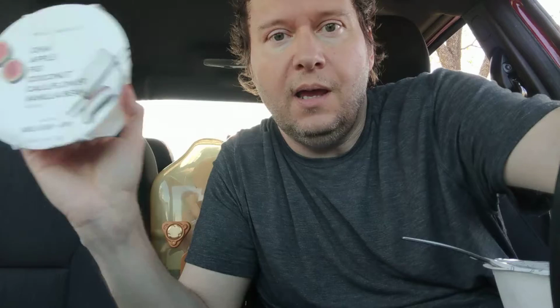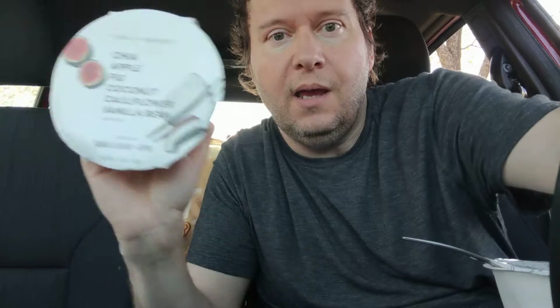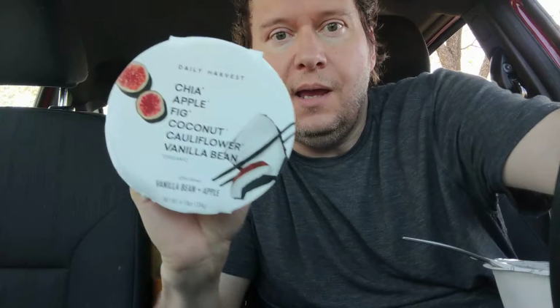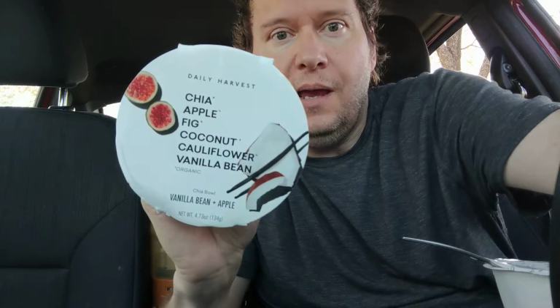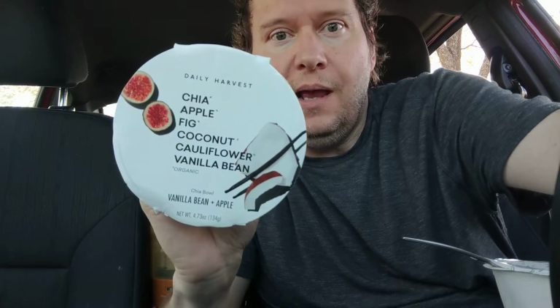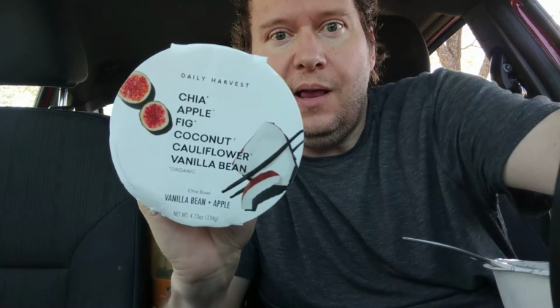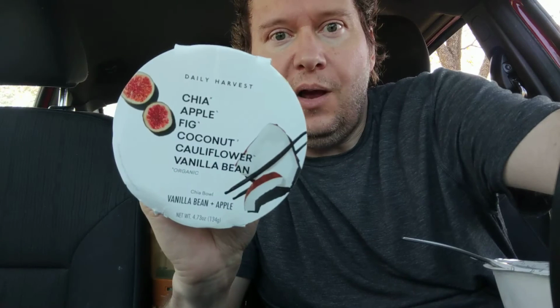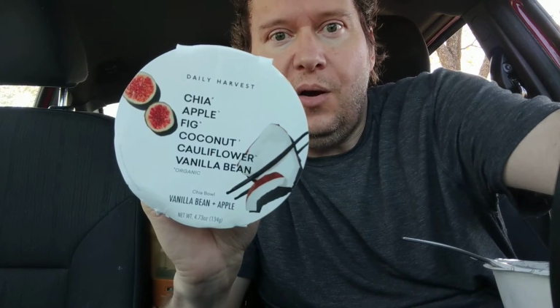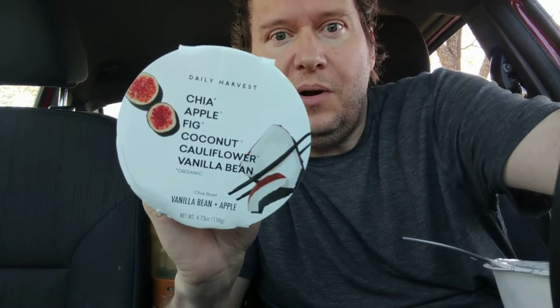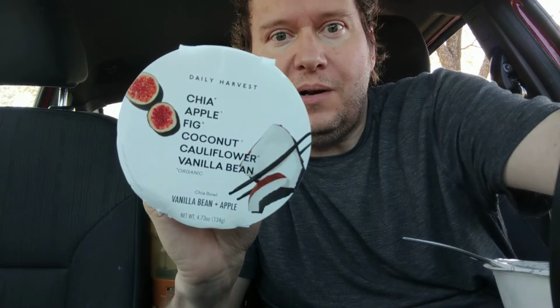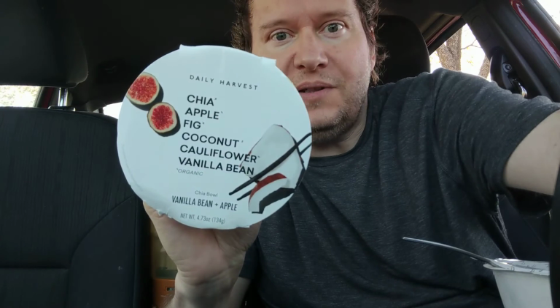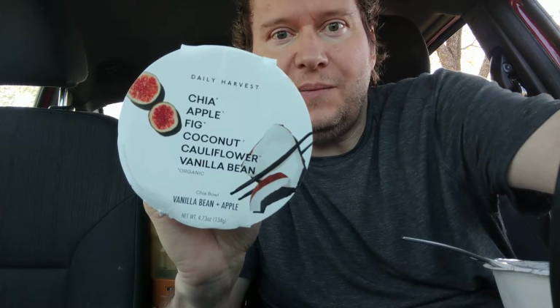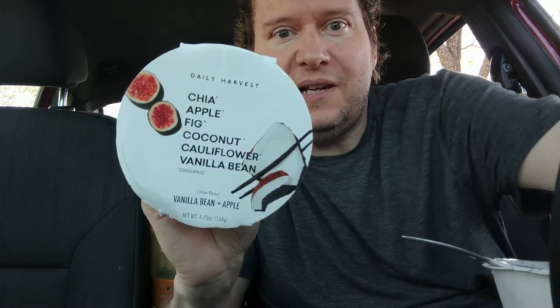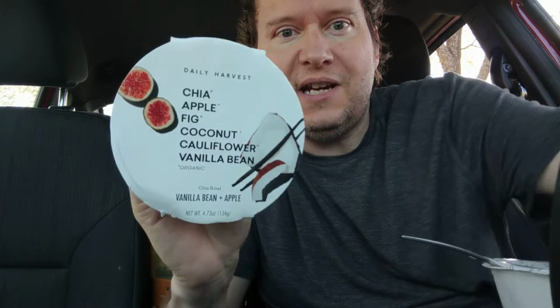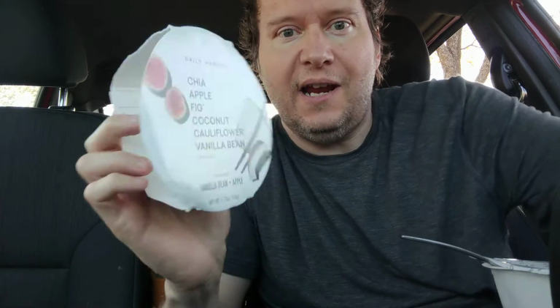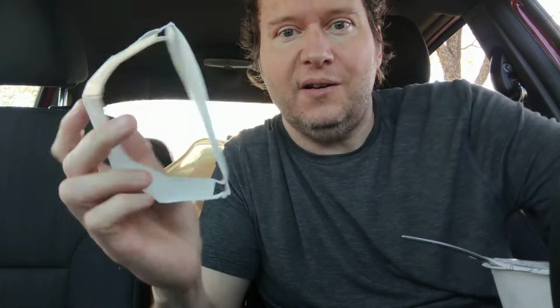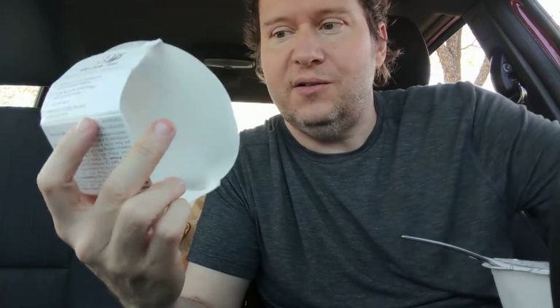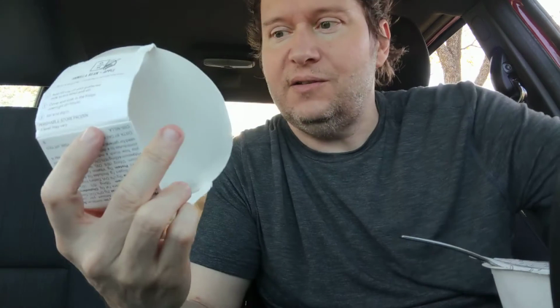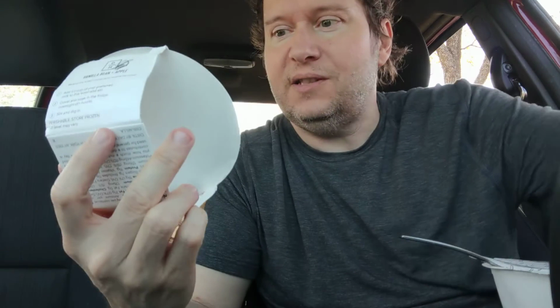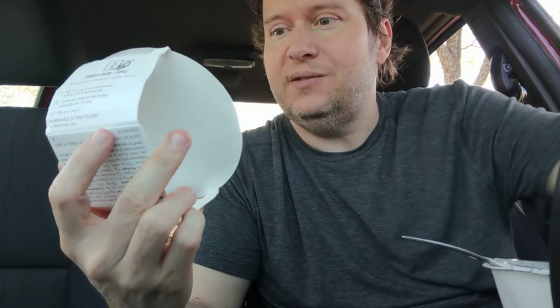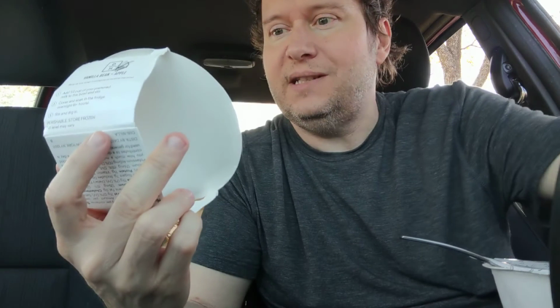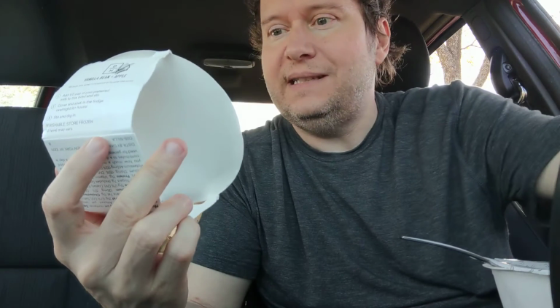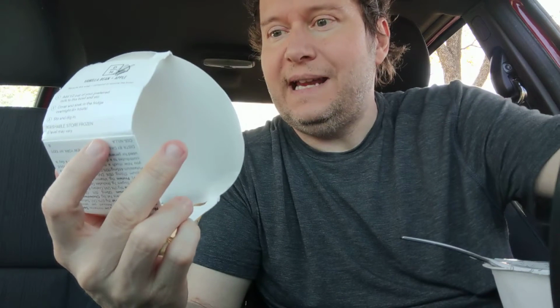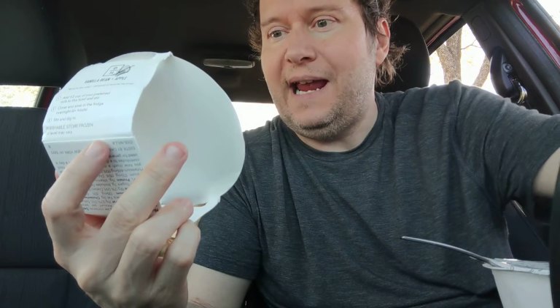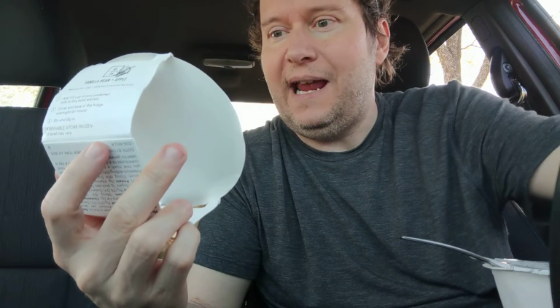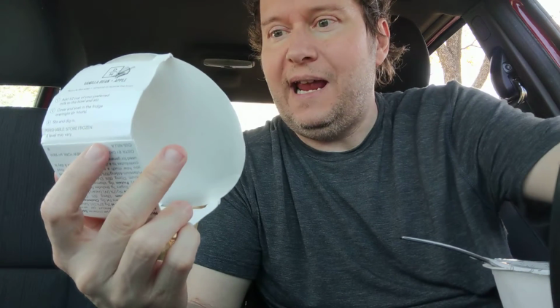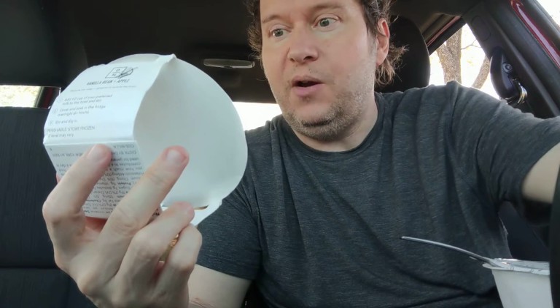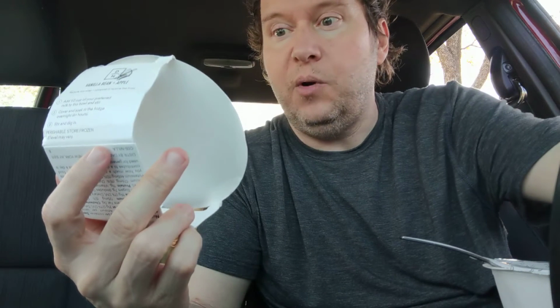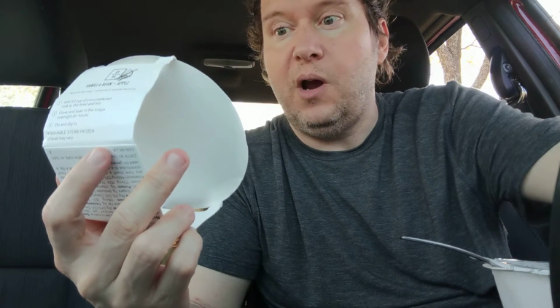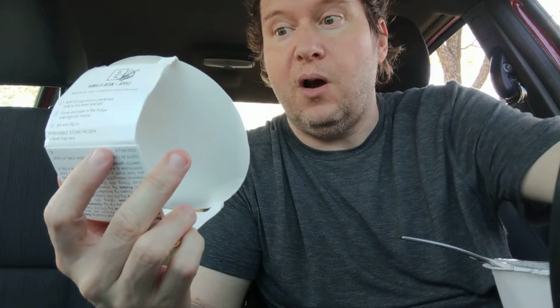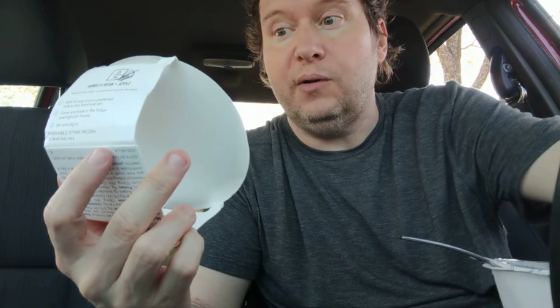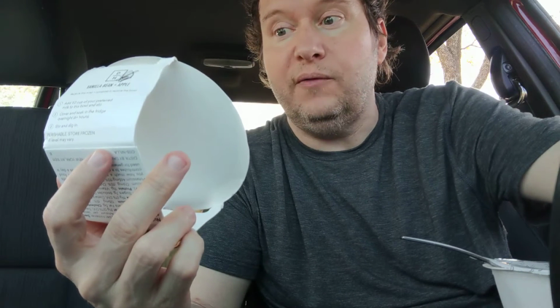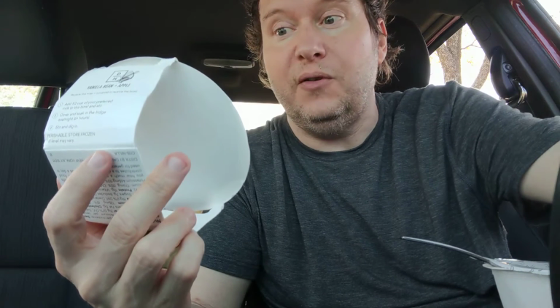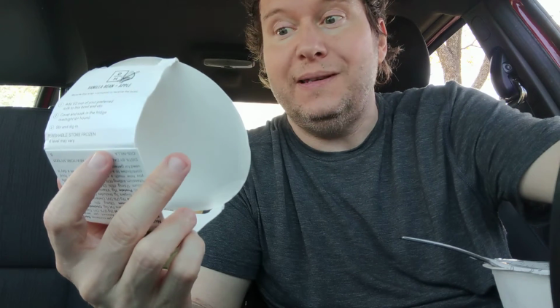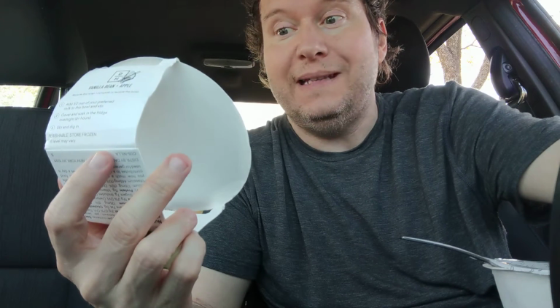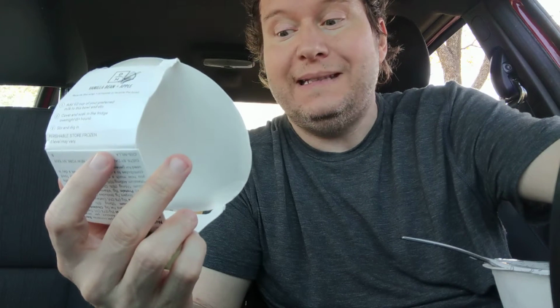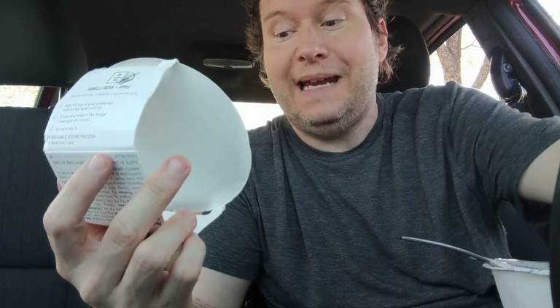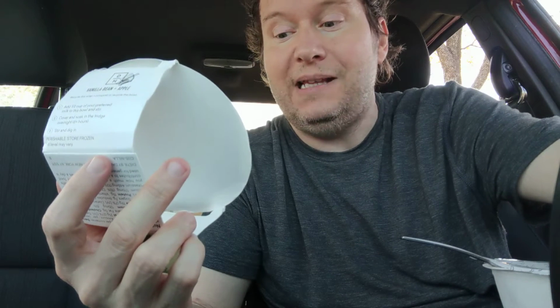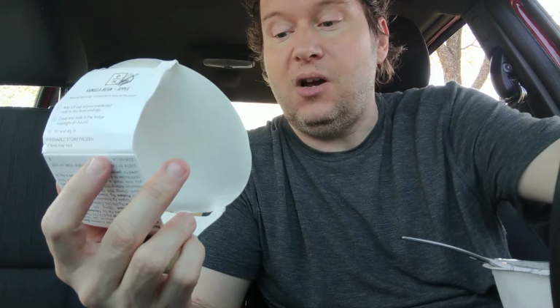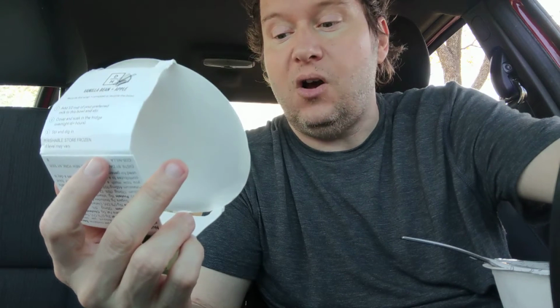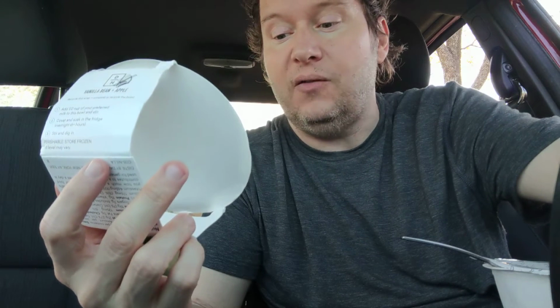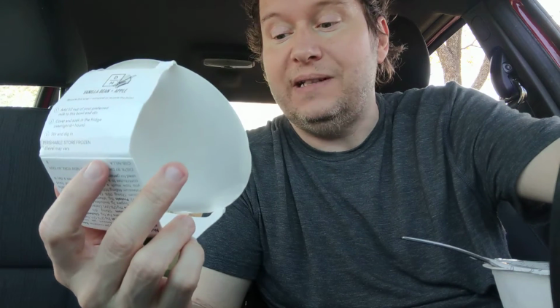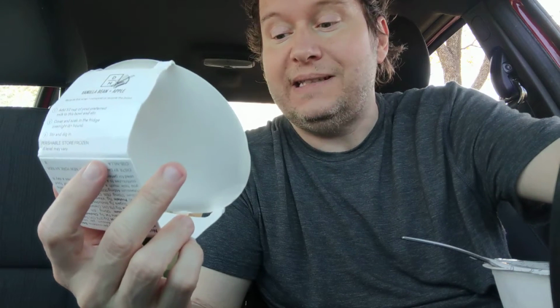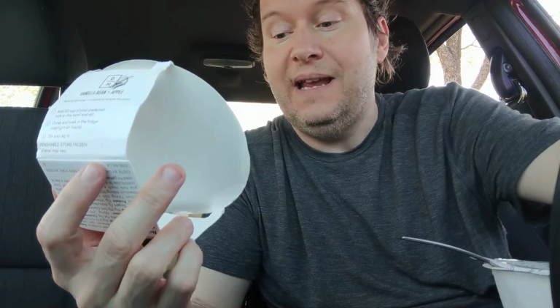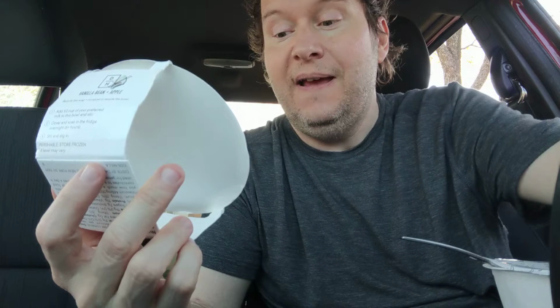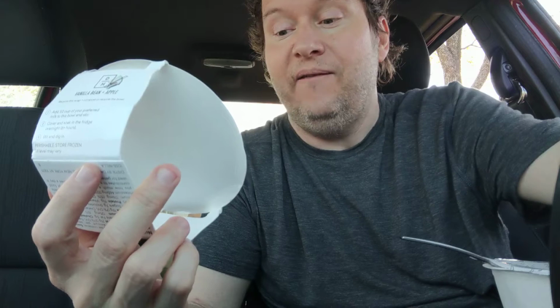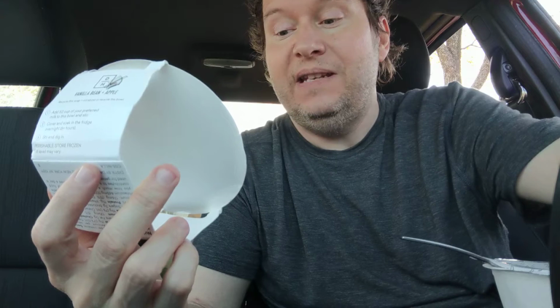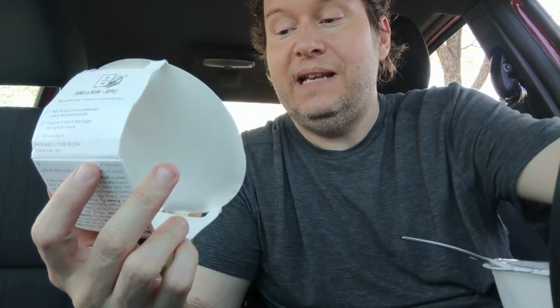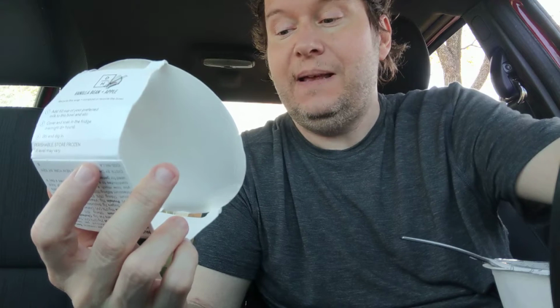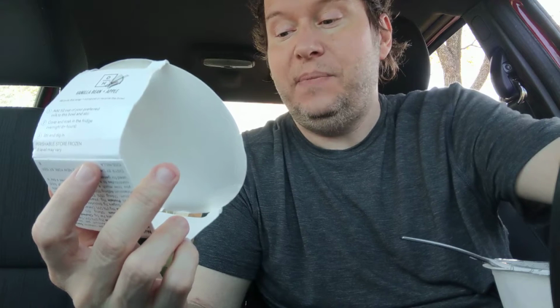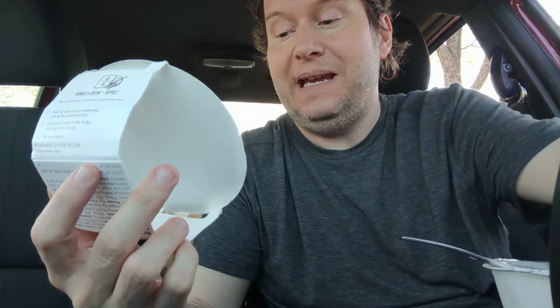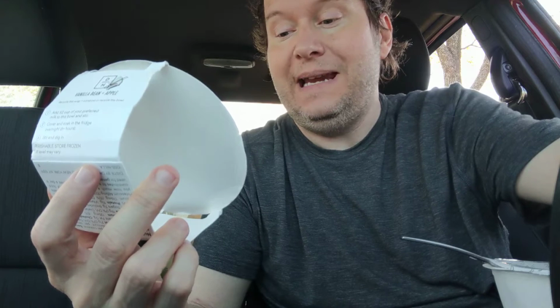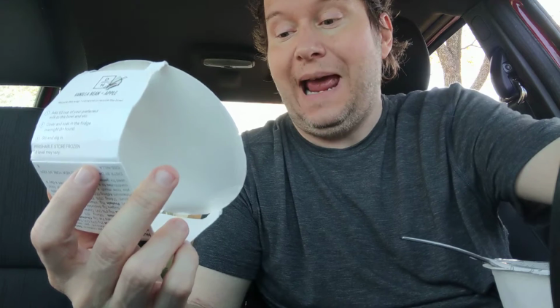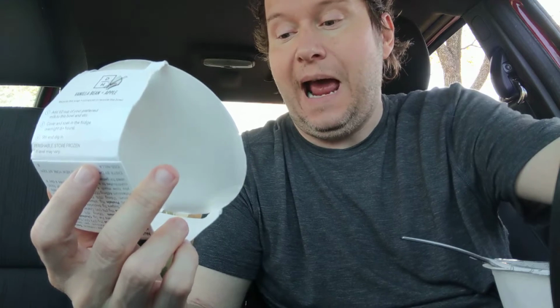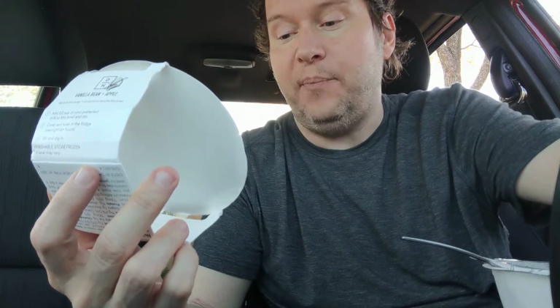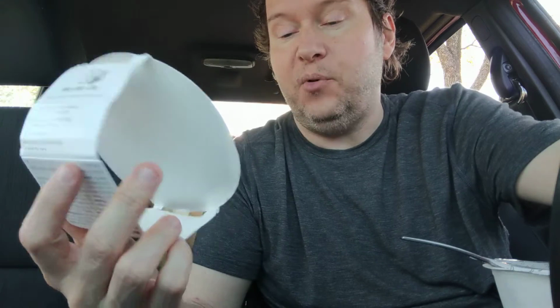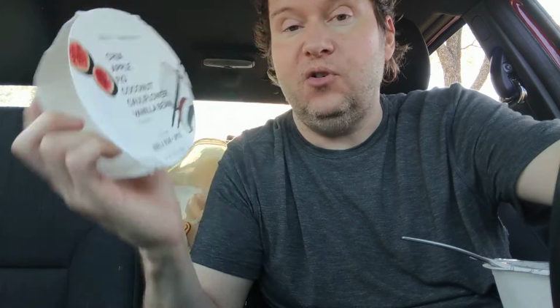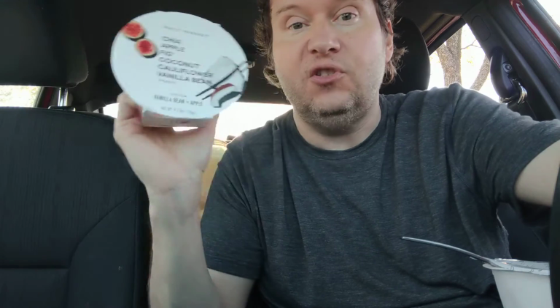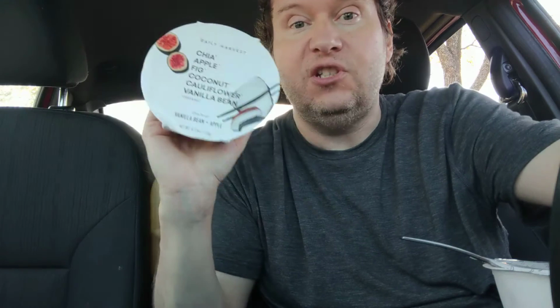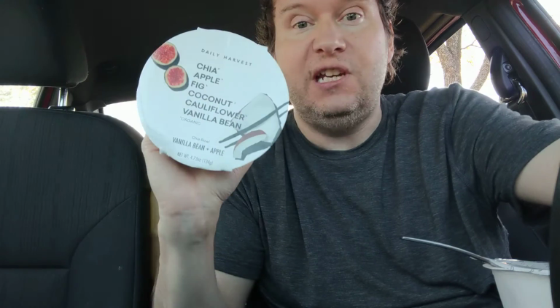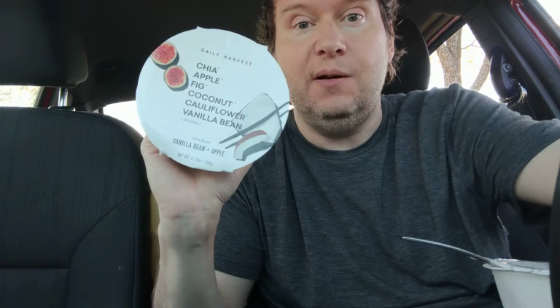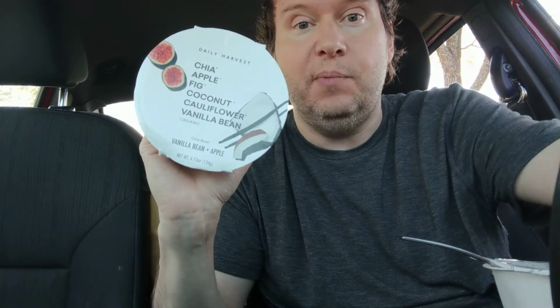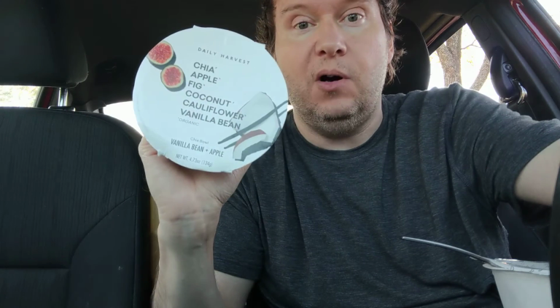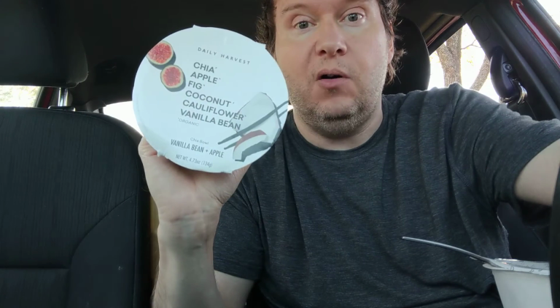Hello, welcome to my channel. Today we are reviewing the Daily Harvest Vanilla Bean Apple Chia Bowl.